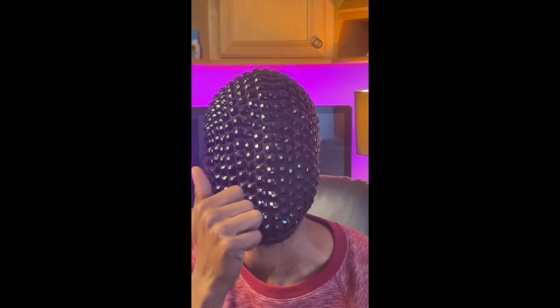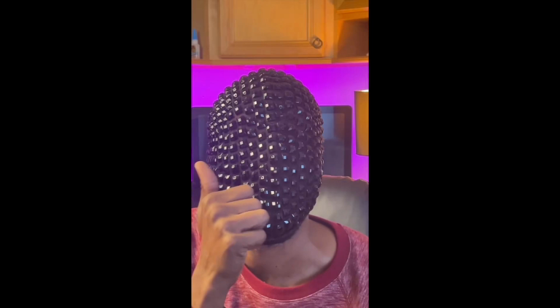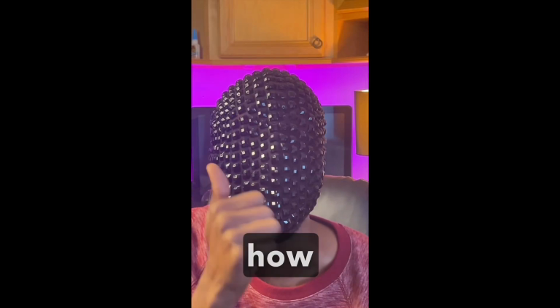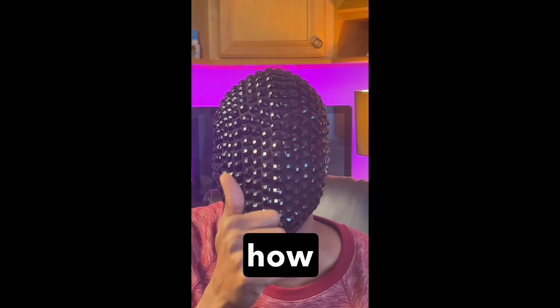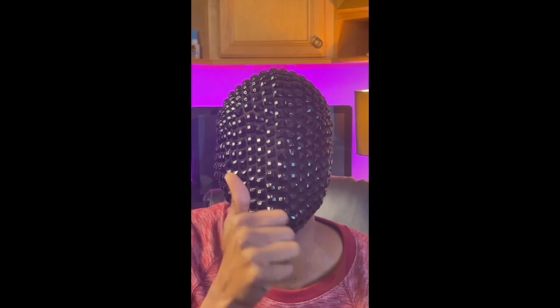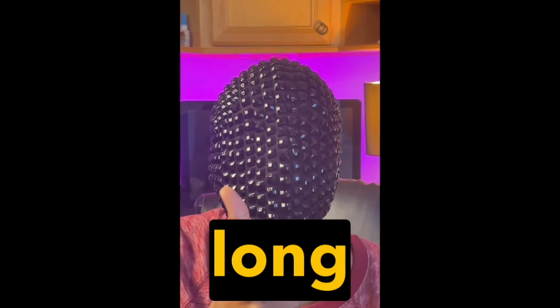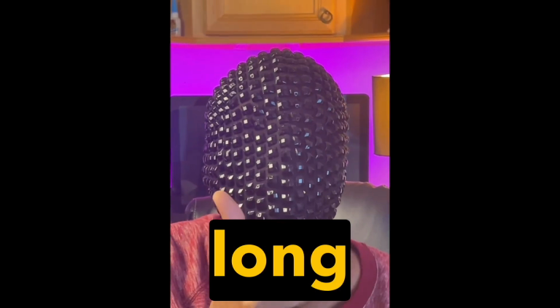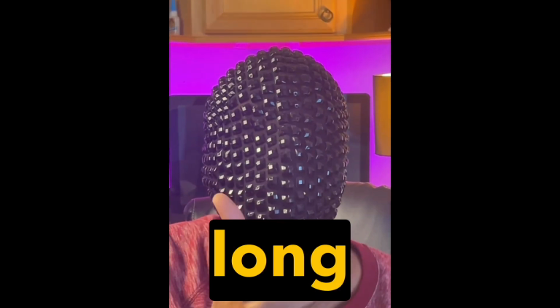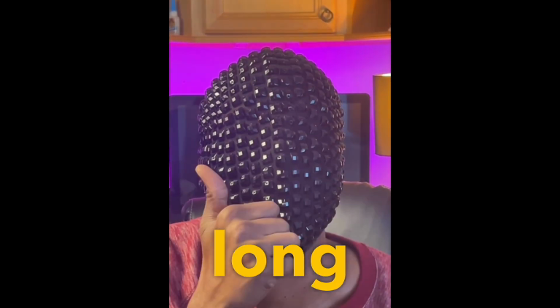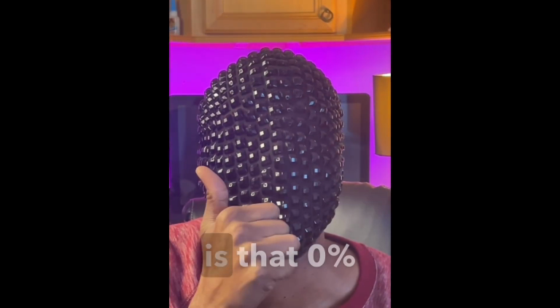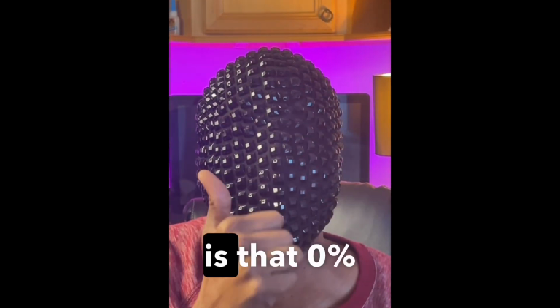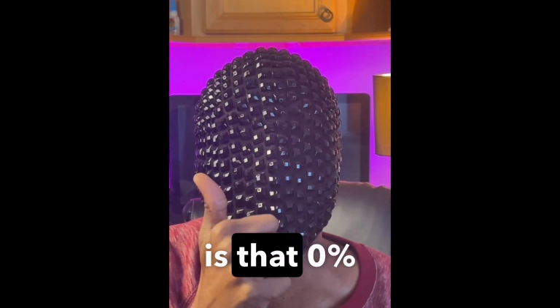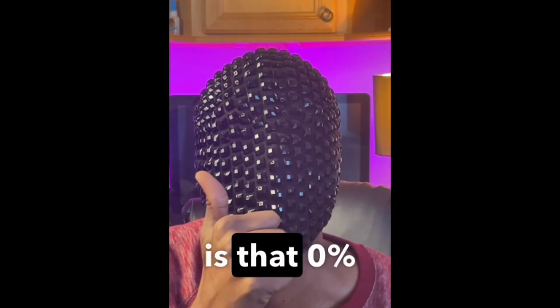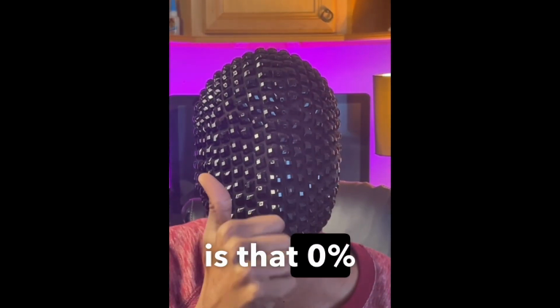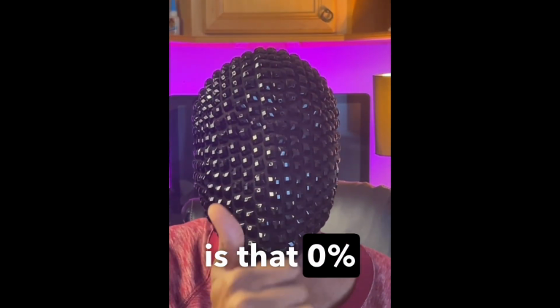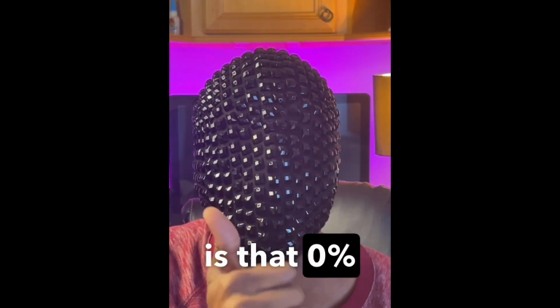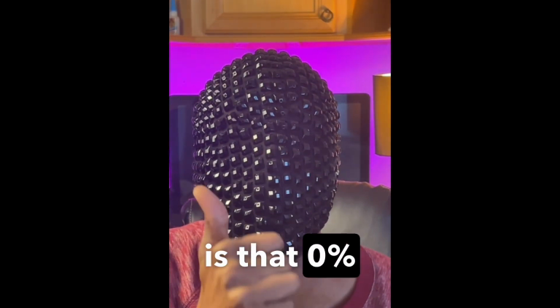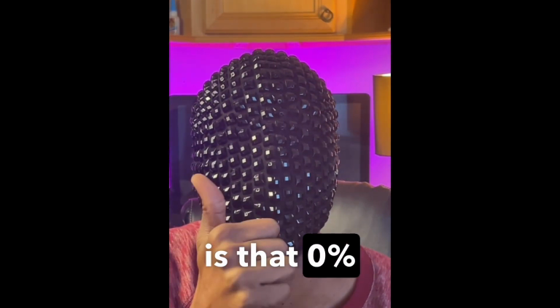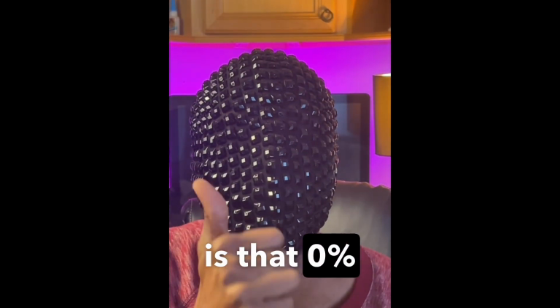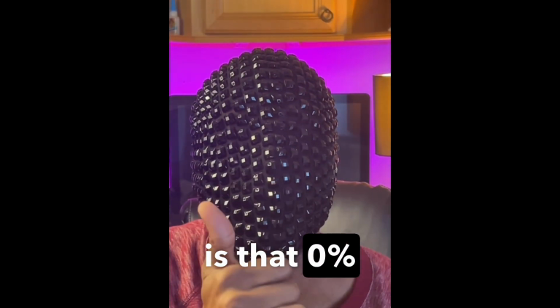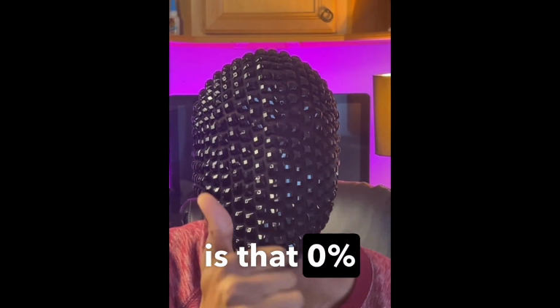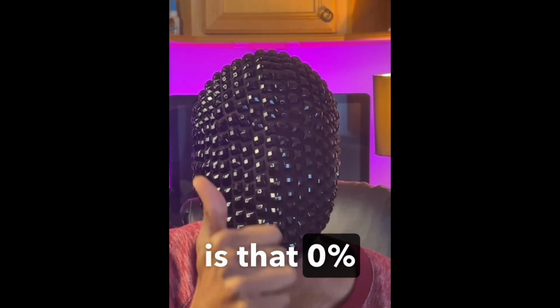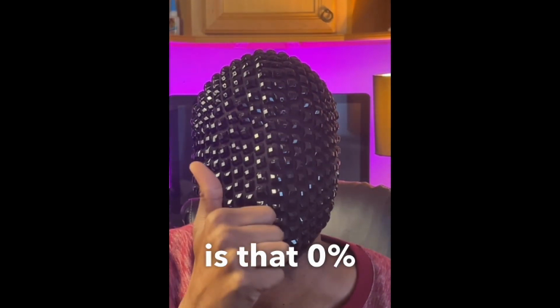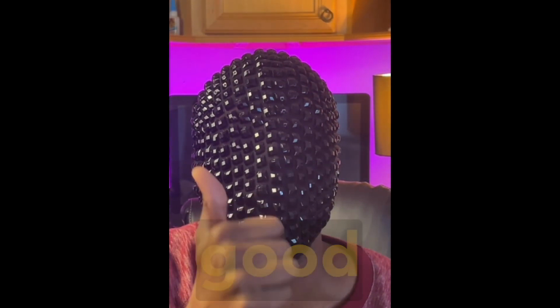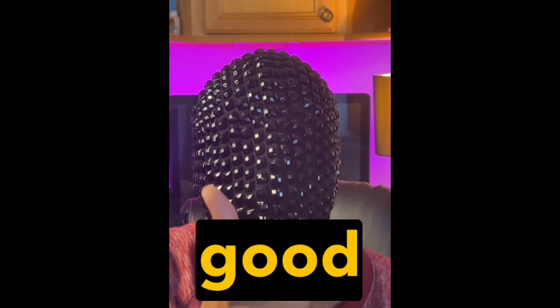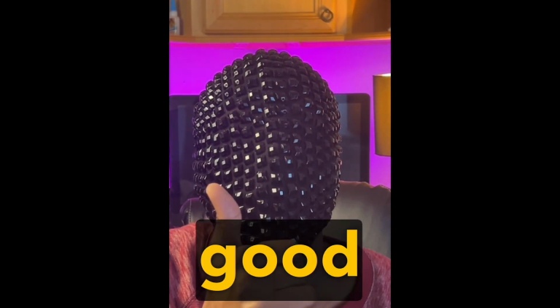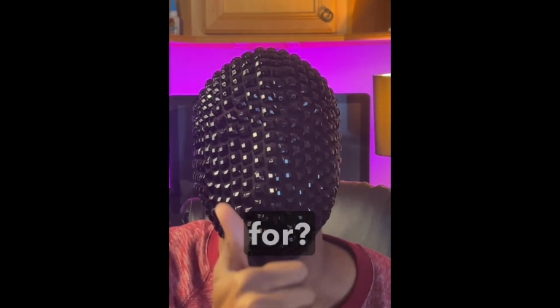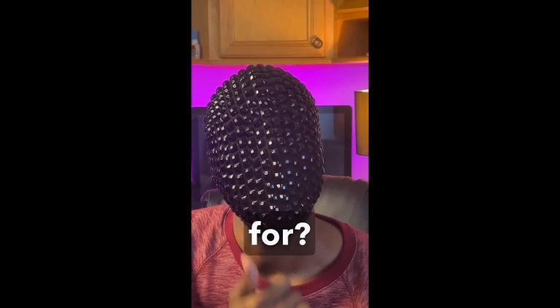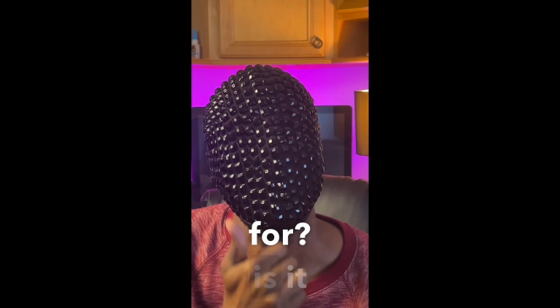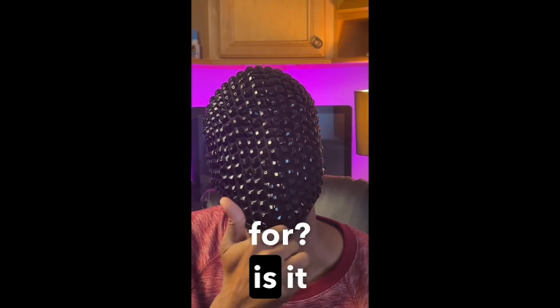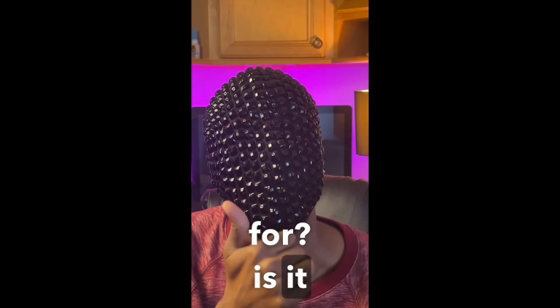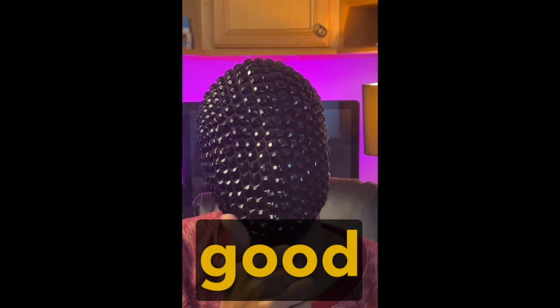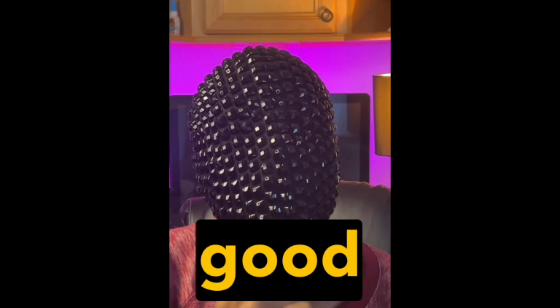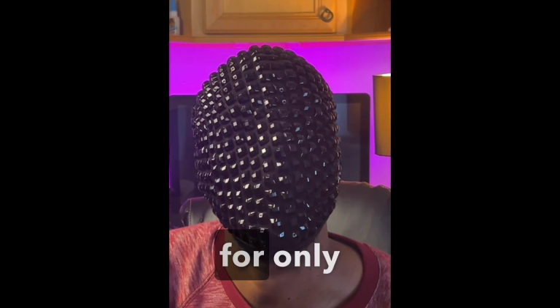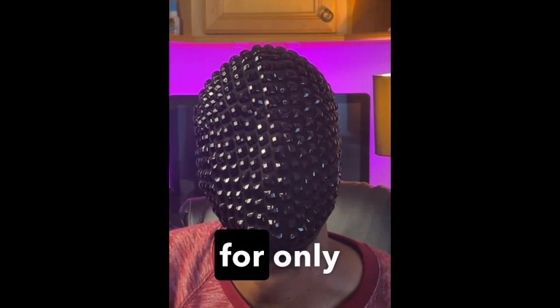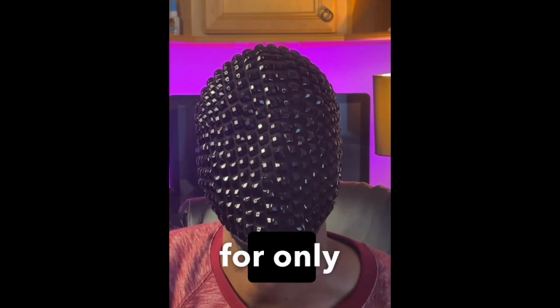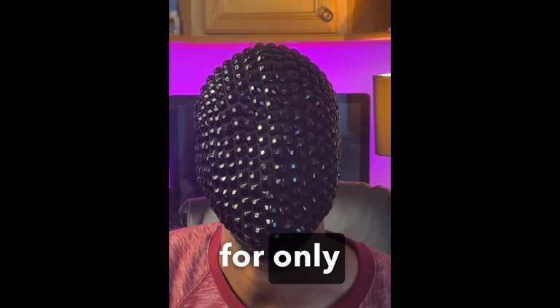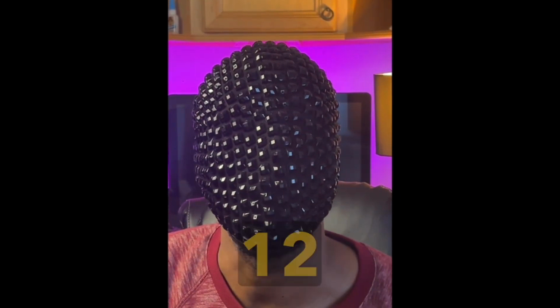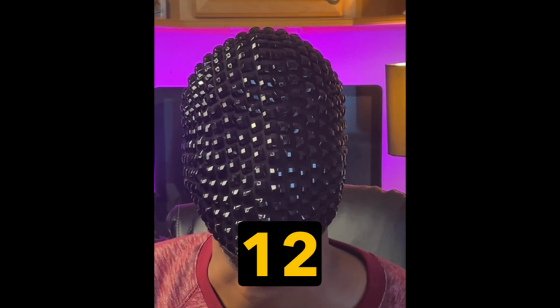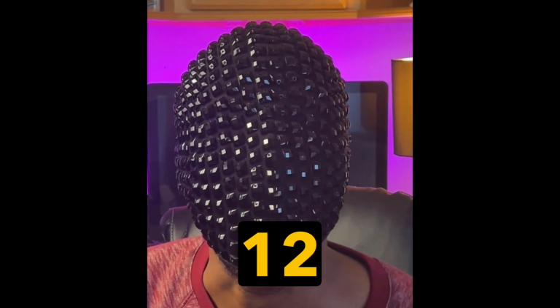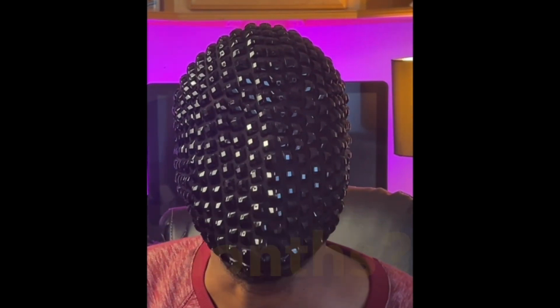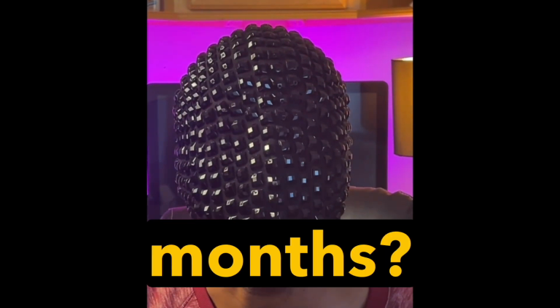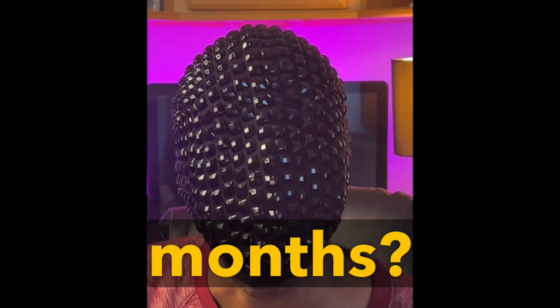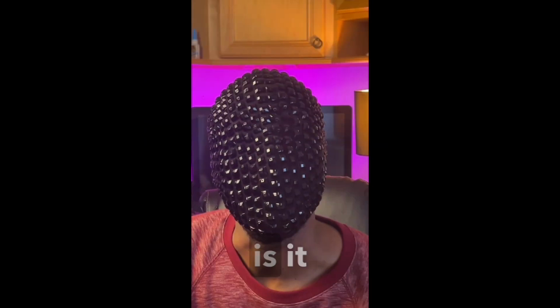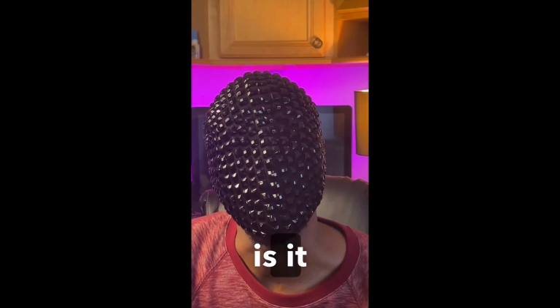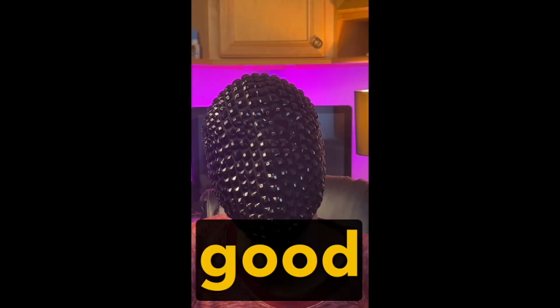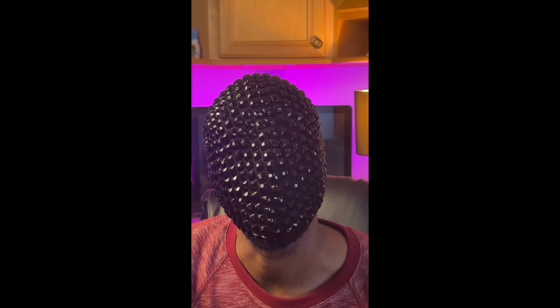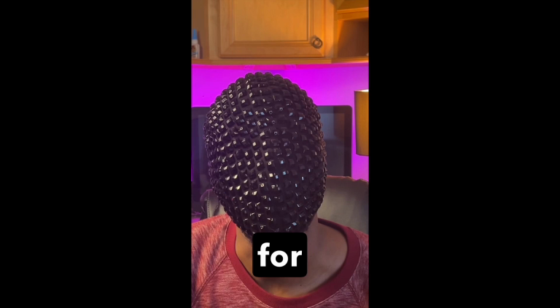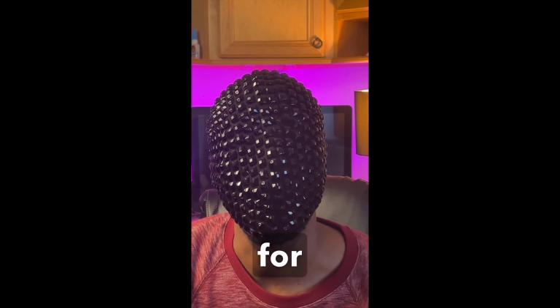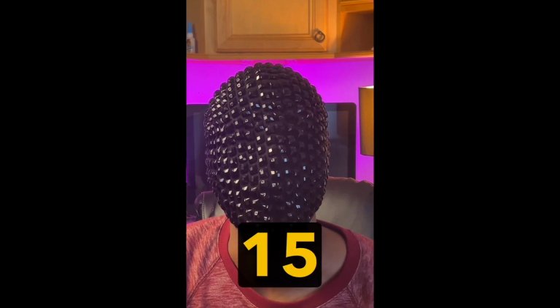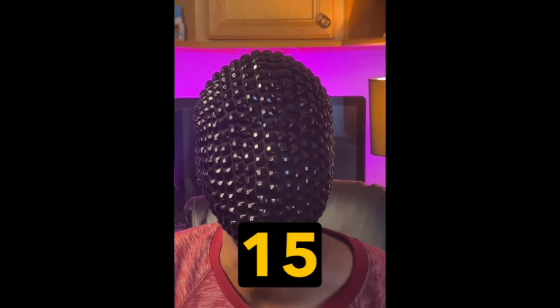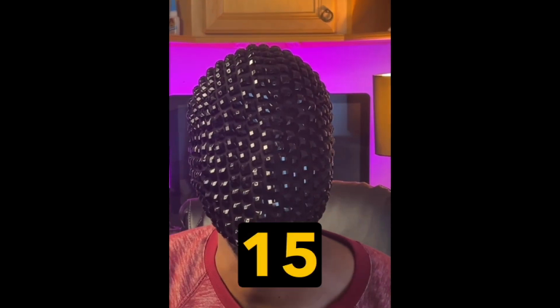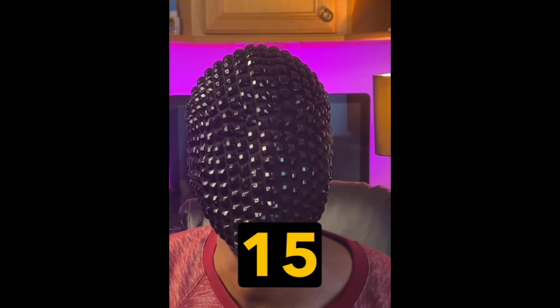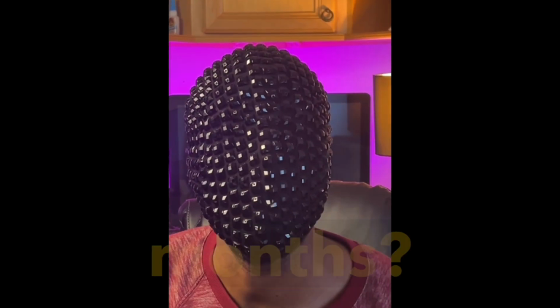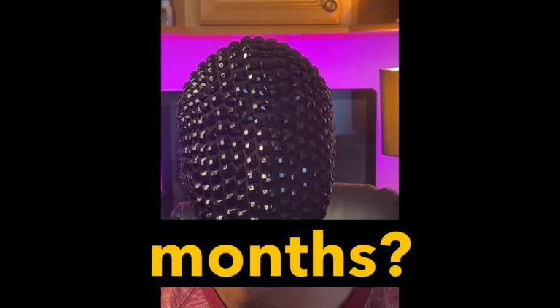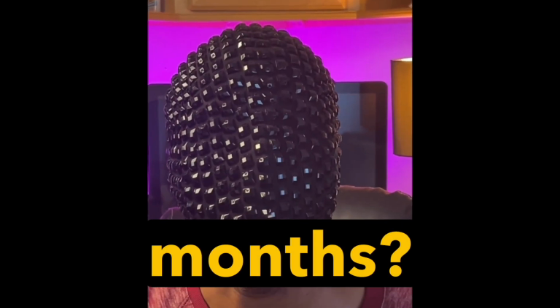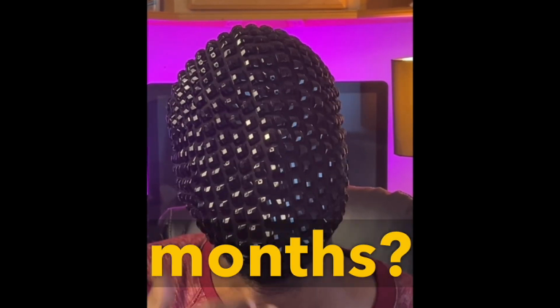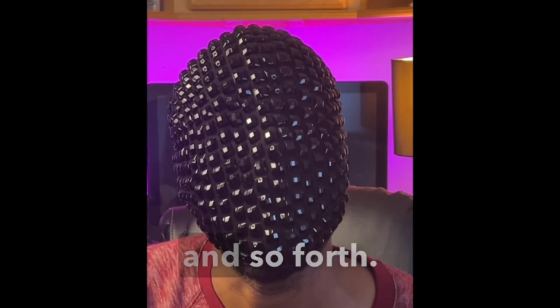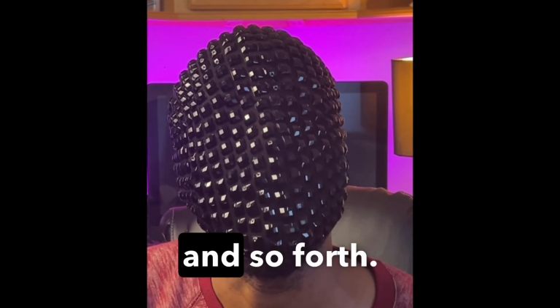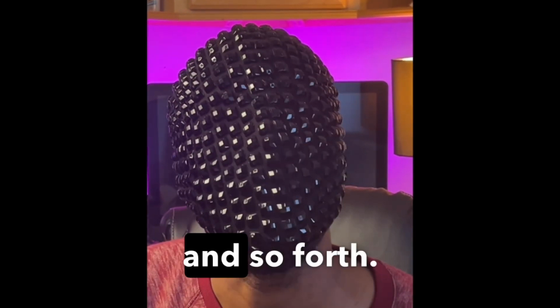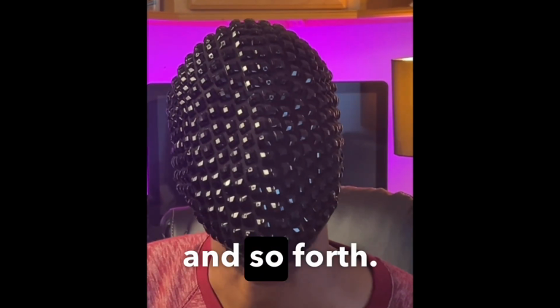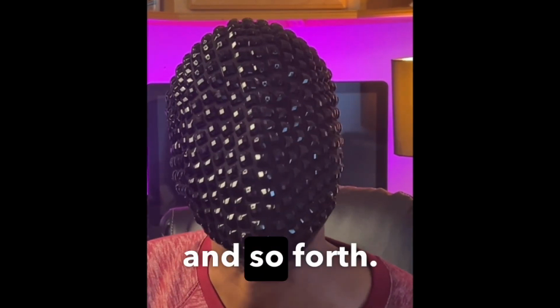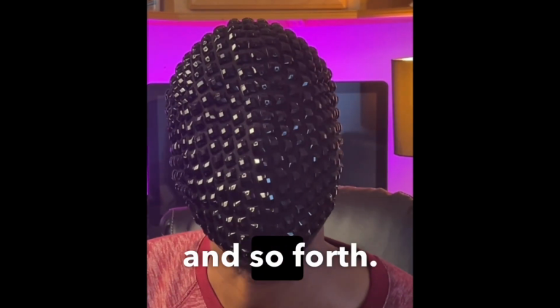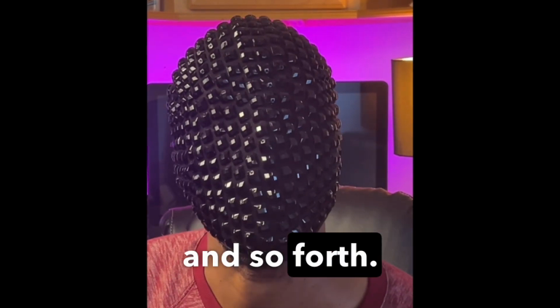How long is that 0% good for? Is it good for only 12 months? Is it good for 15 months? And so forth.